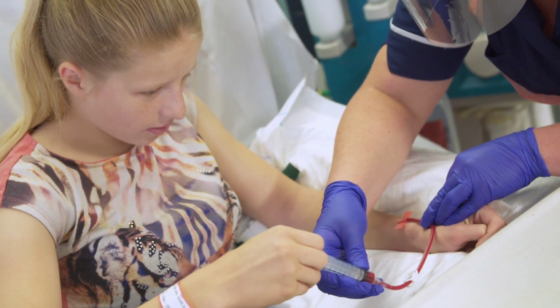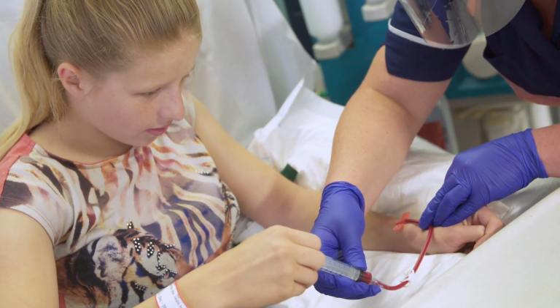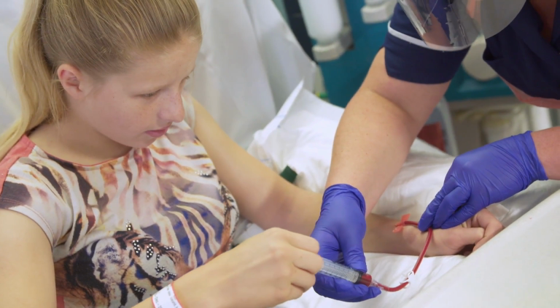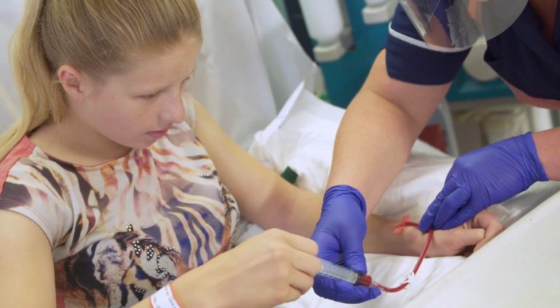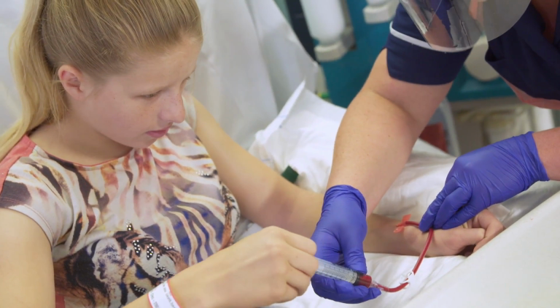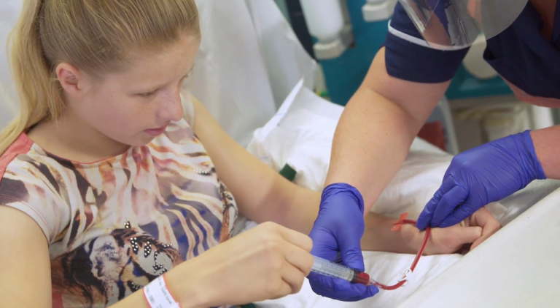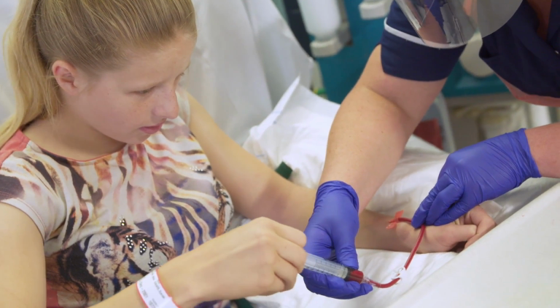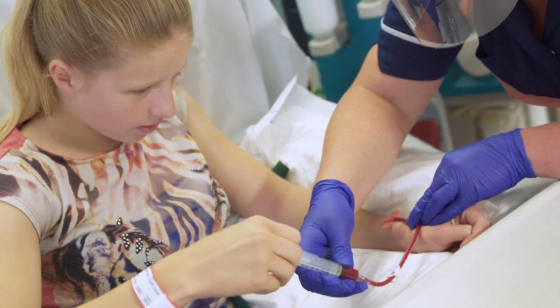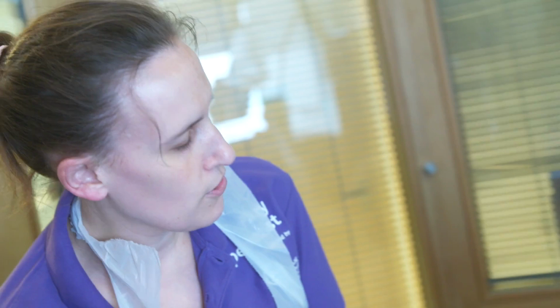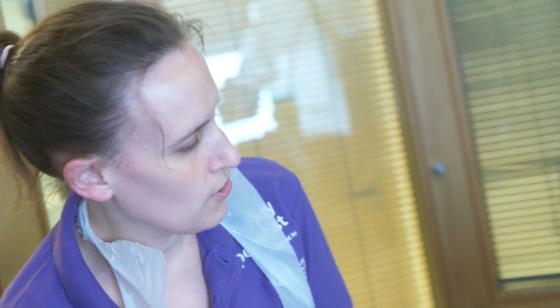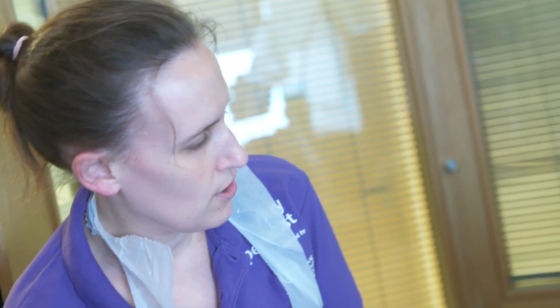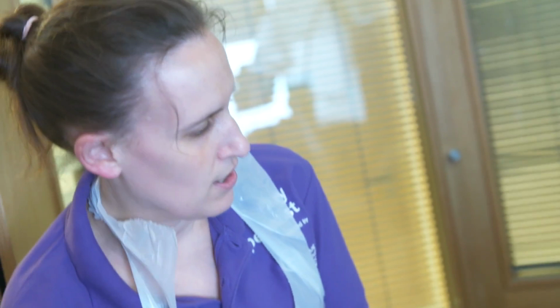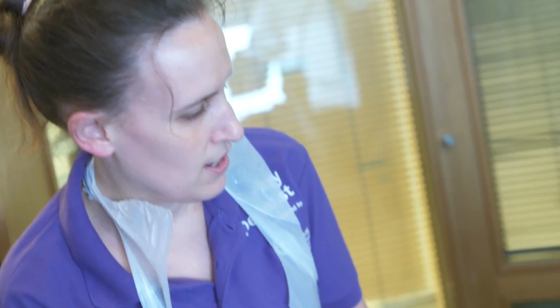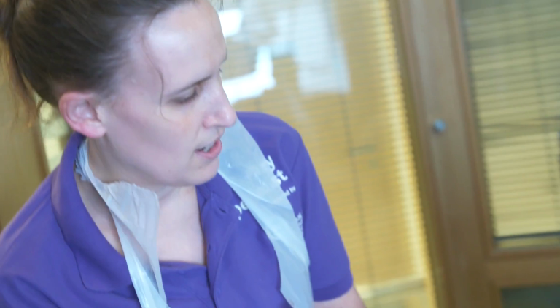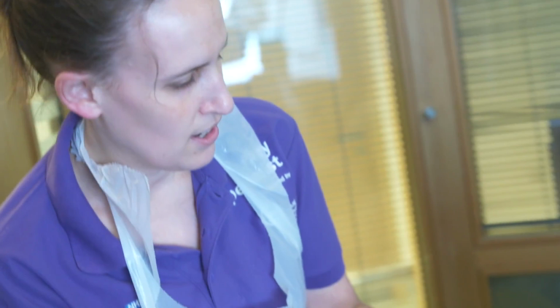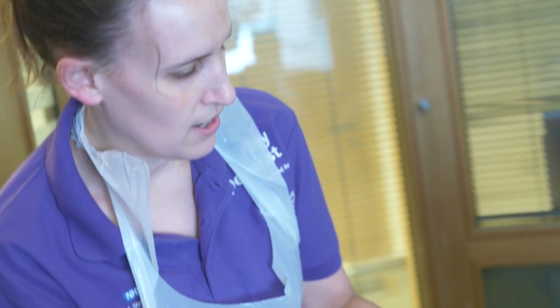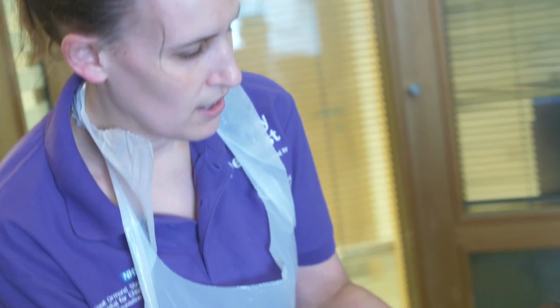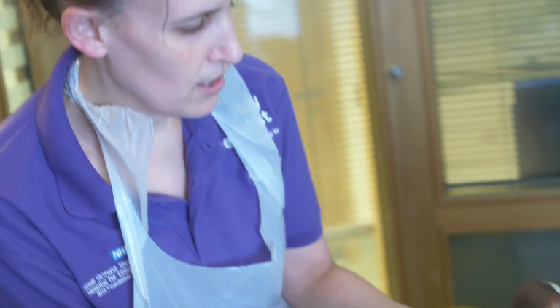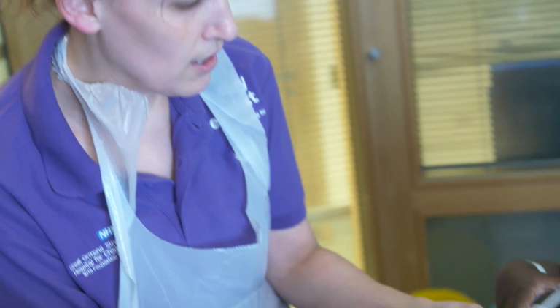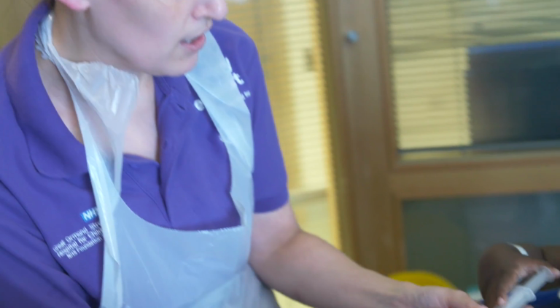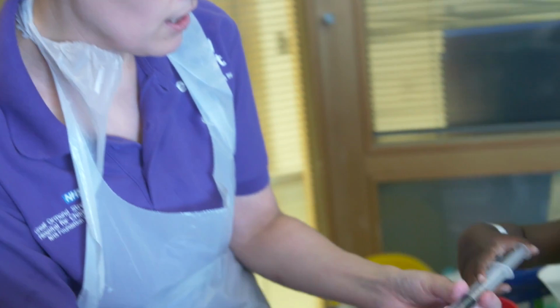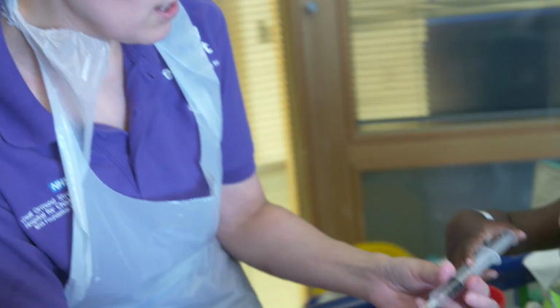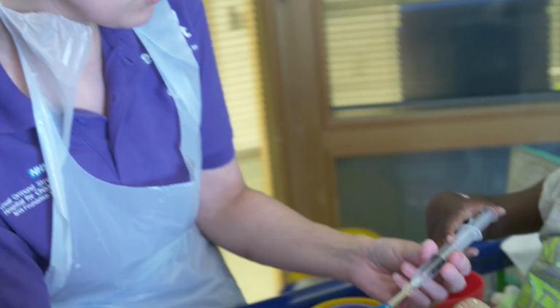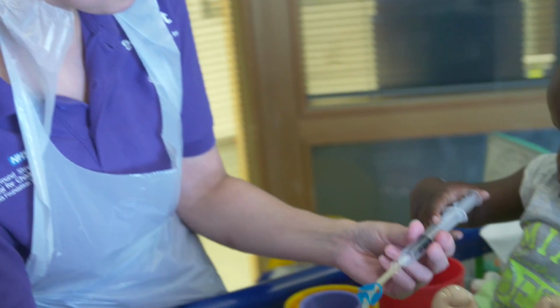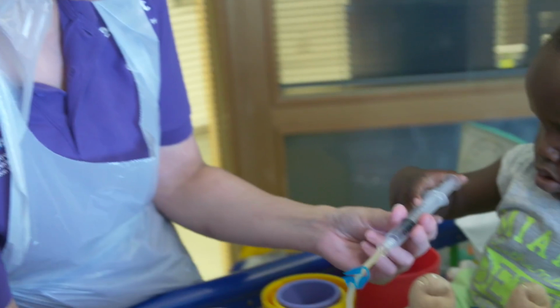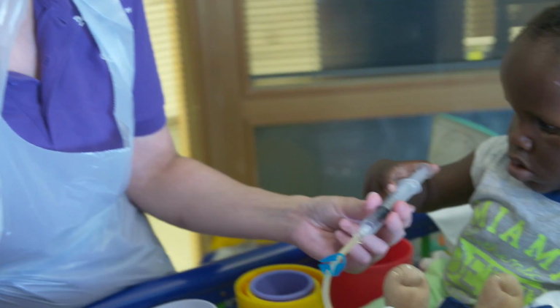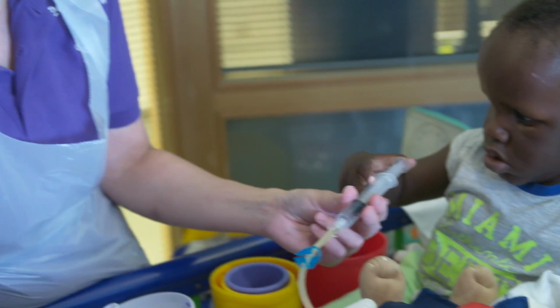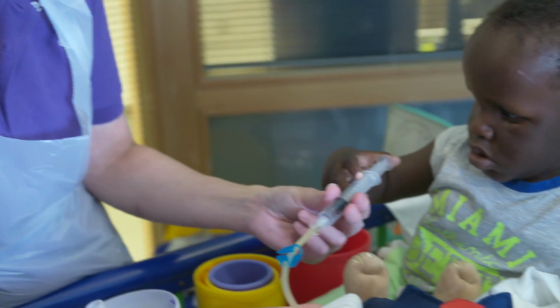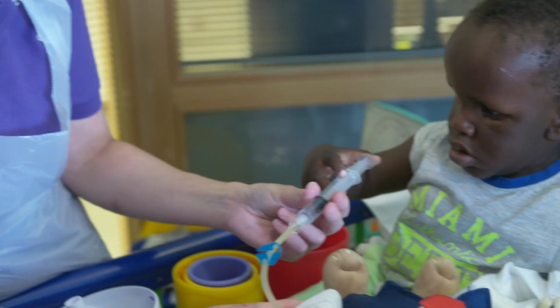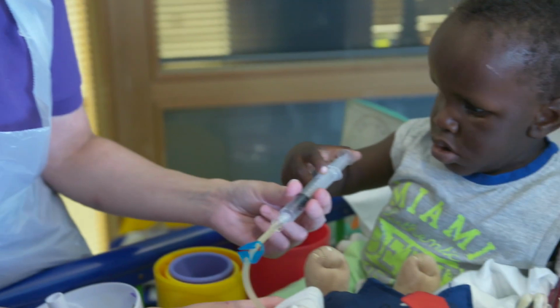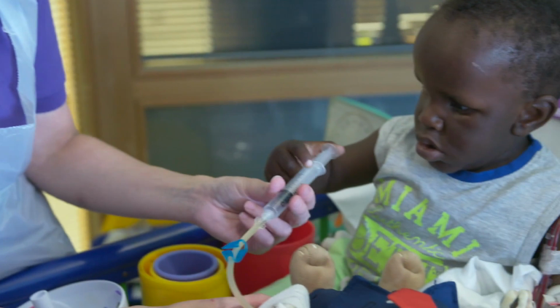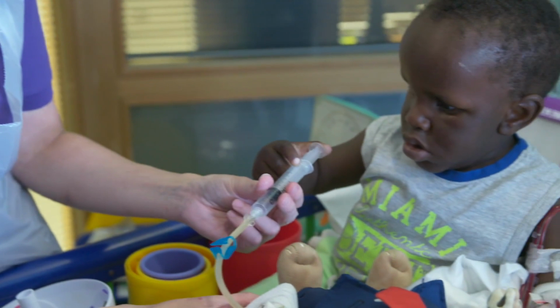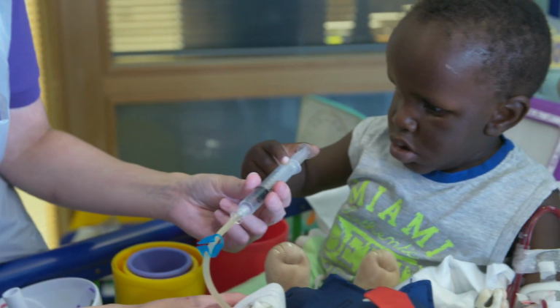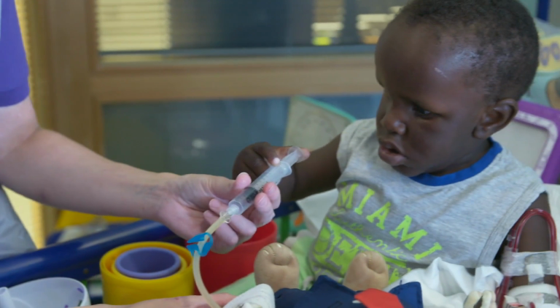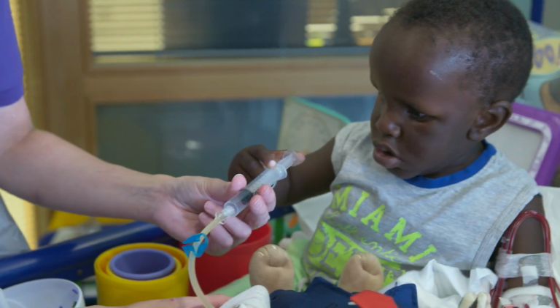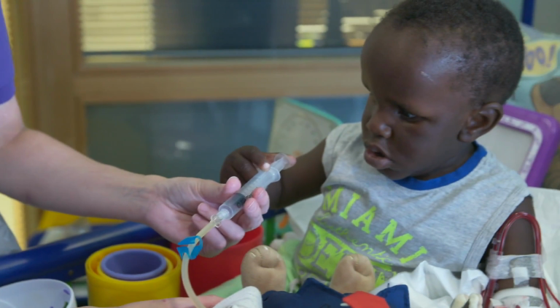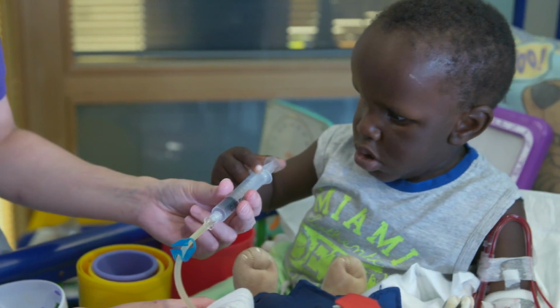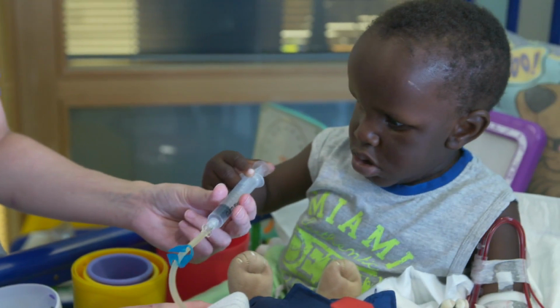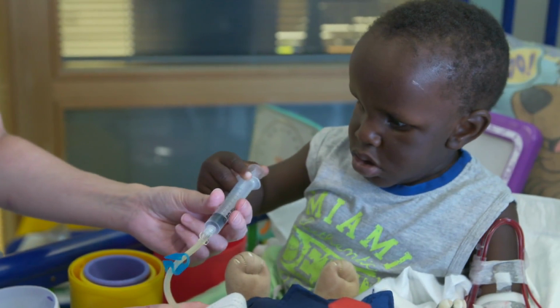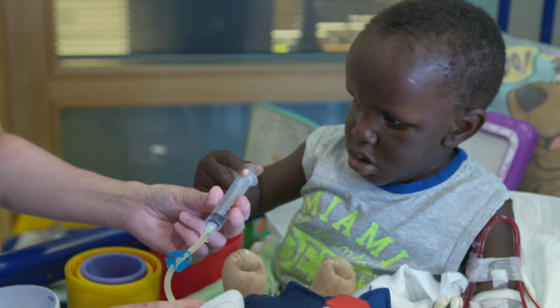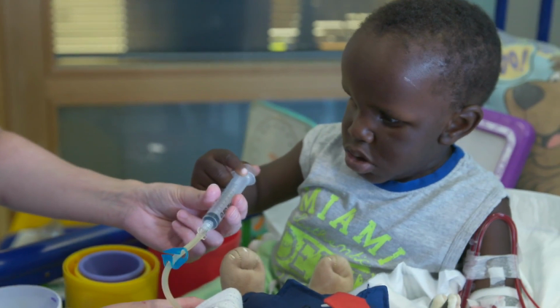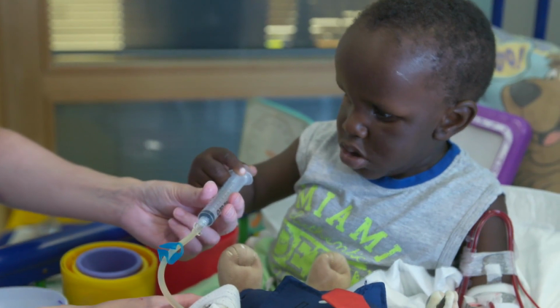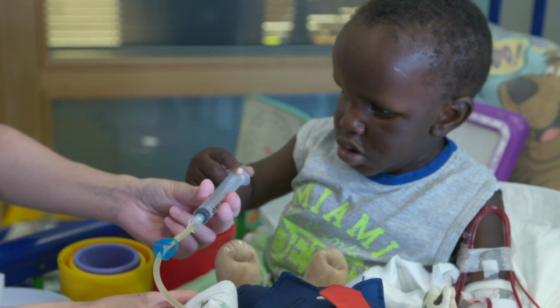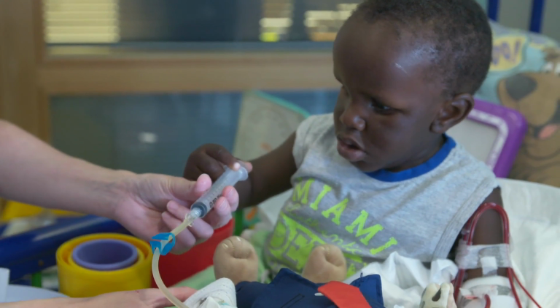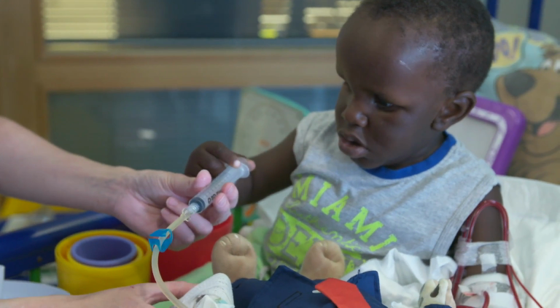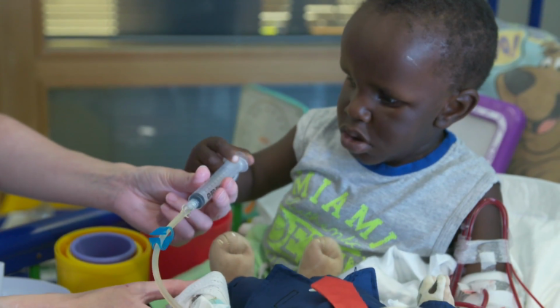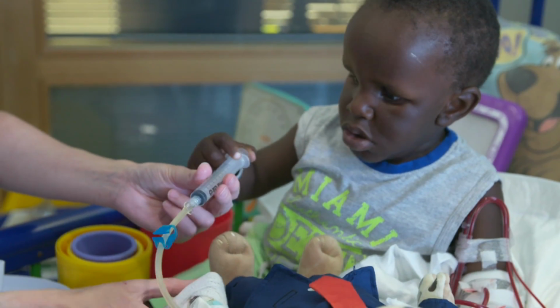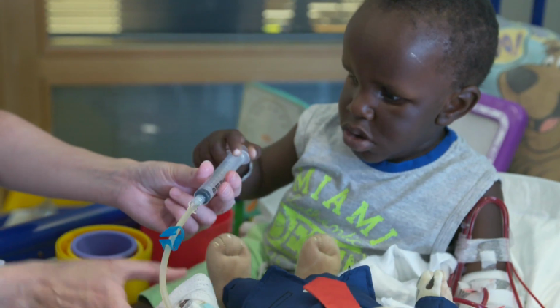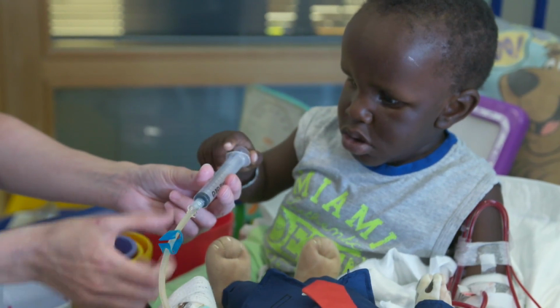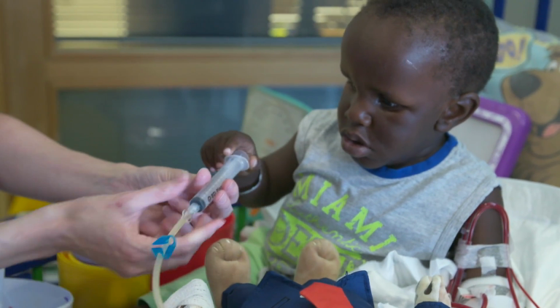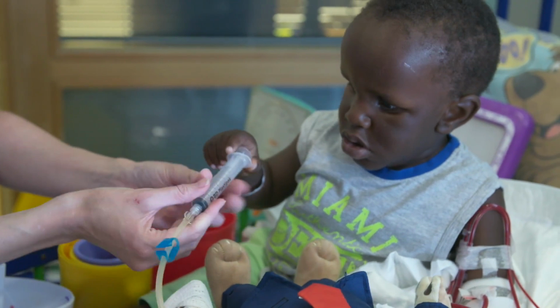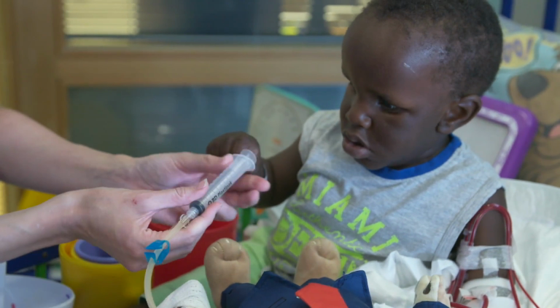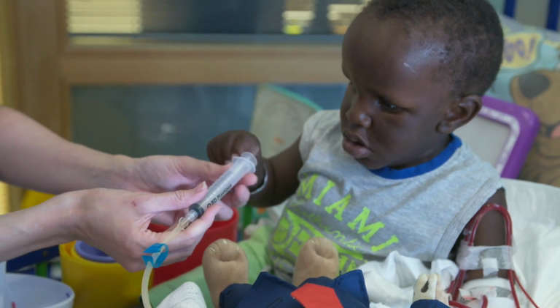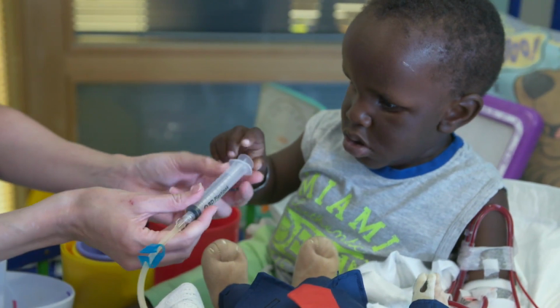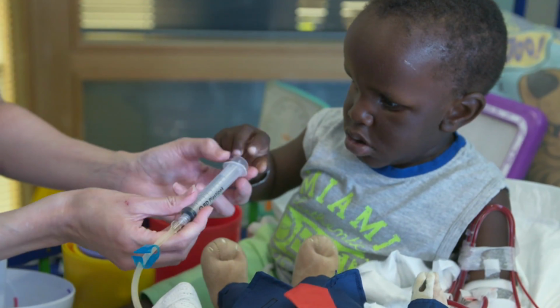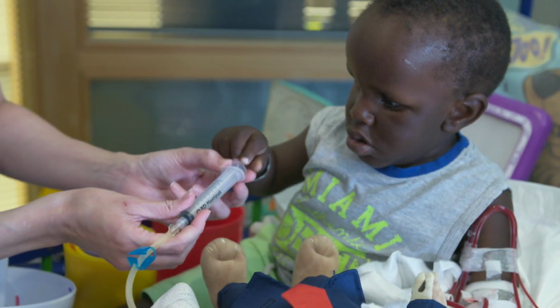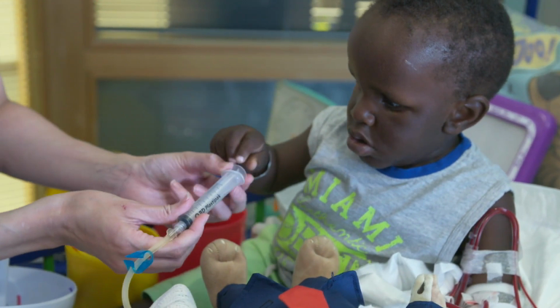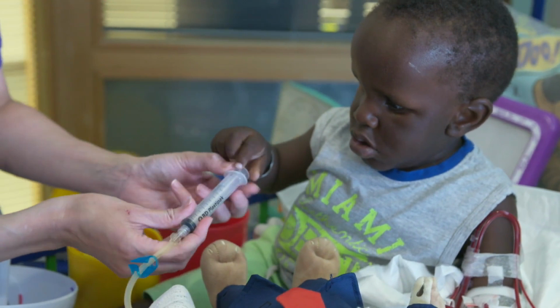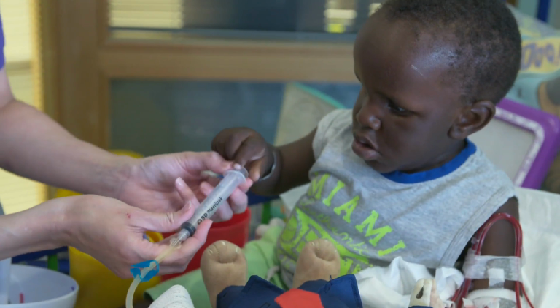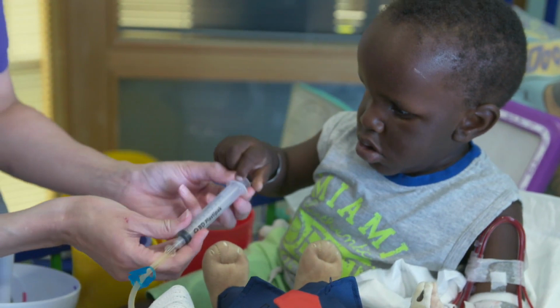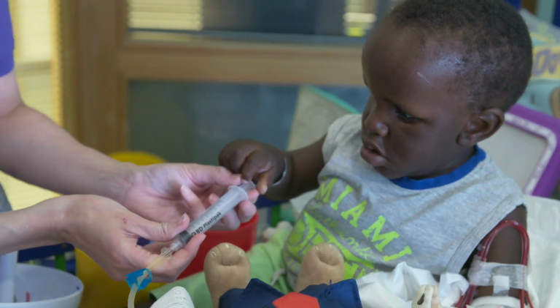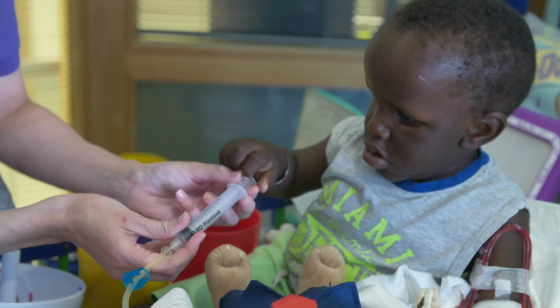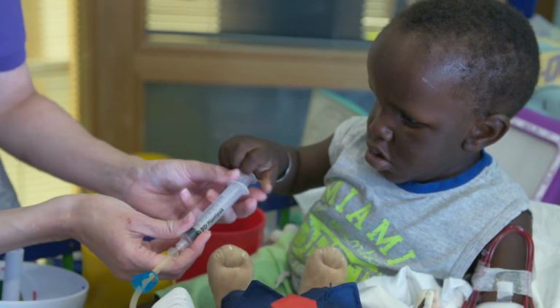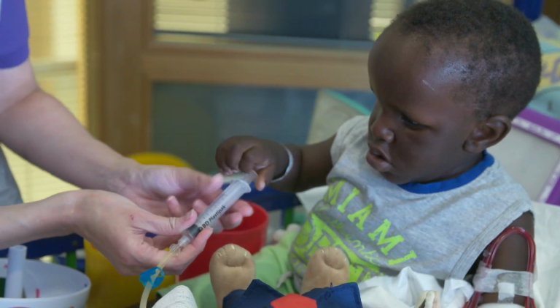I see all the little children doing it and I just think that if they can do it, I can do it. I can be as brave as them.